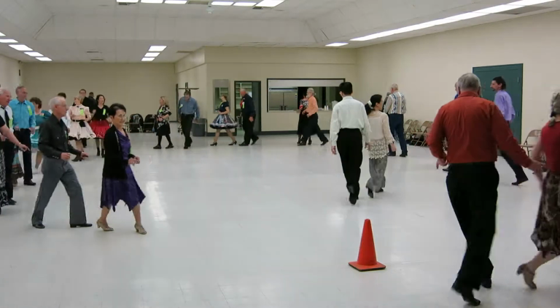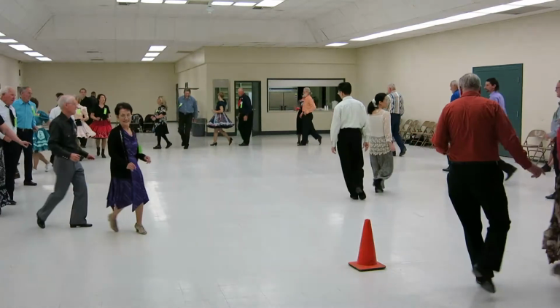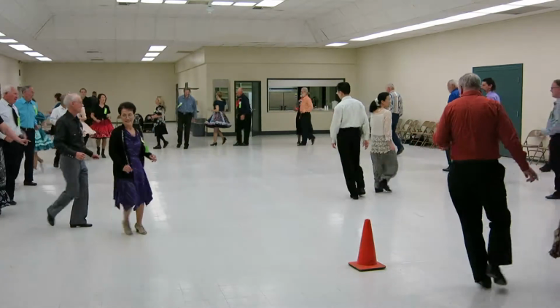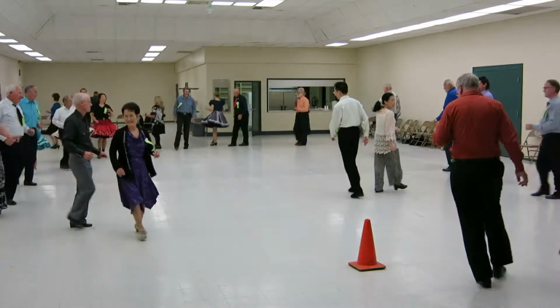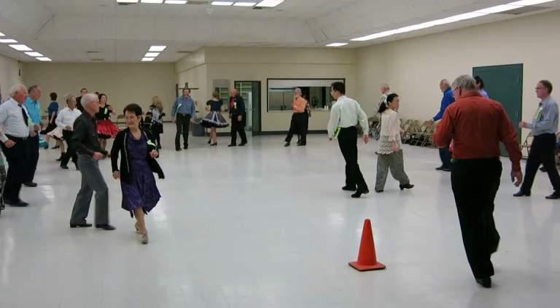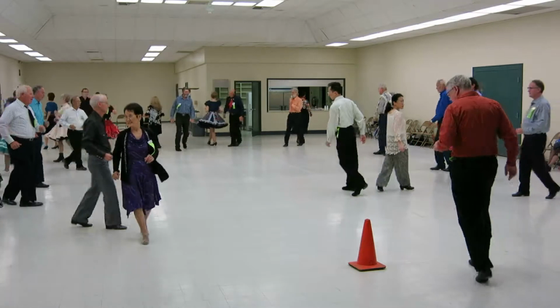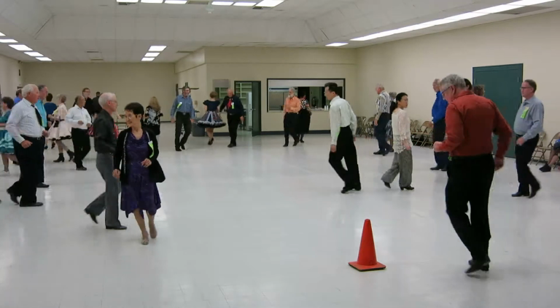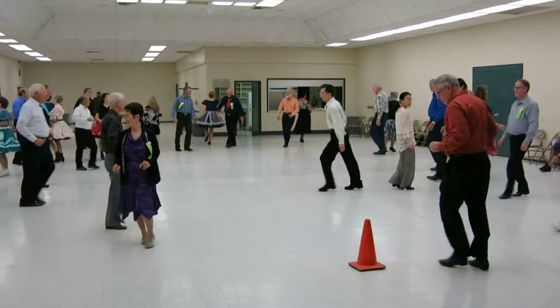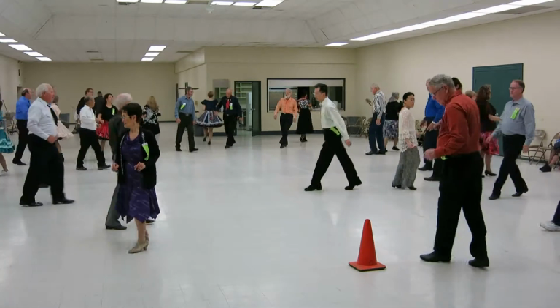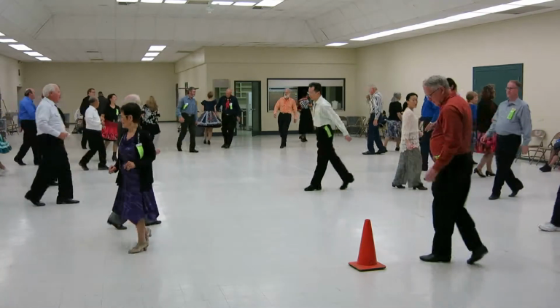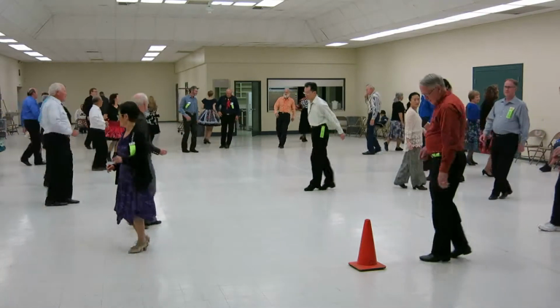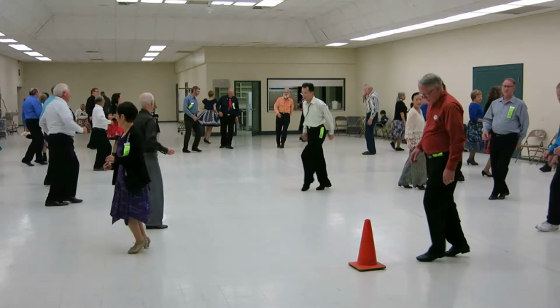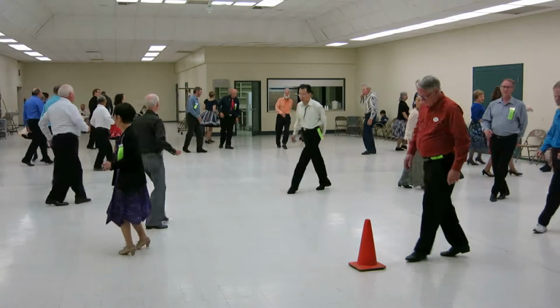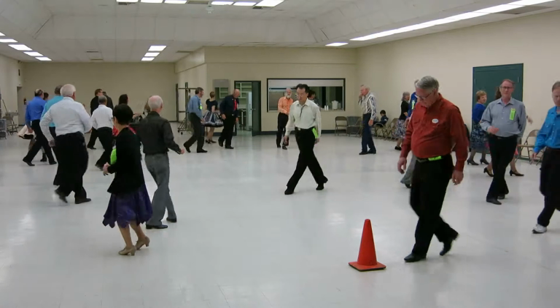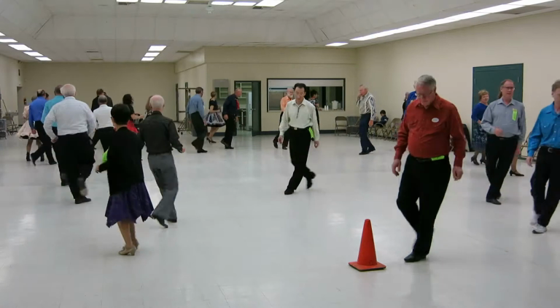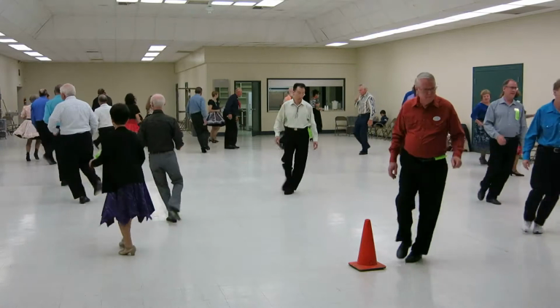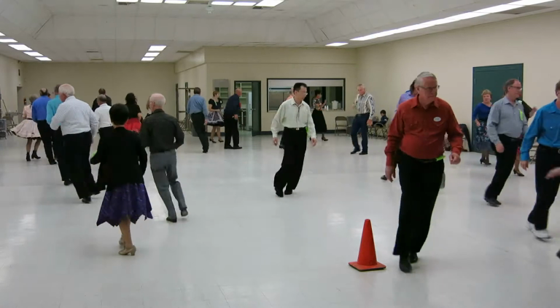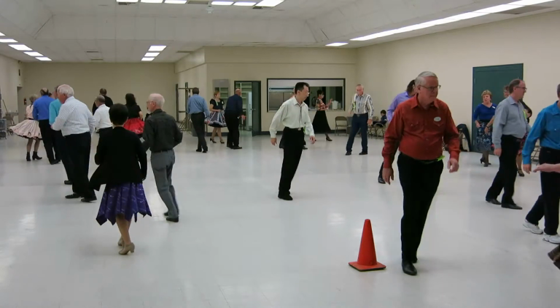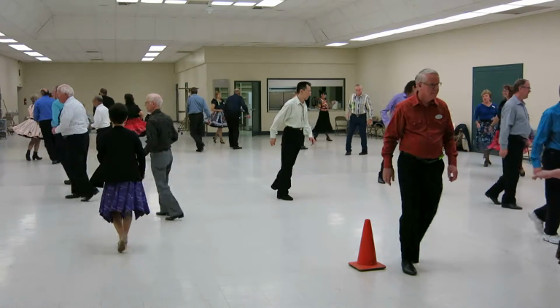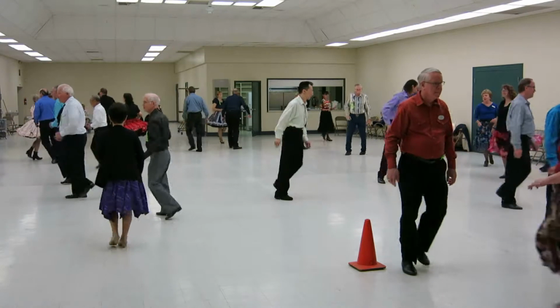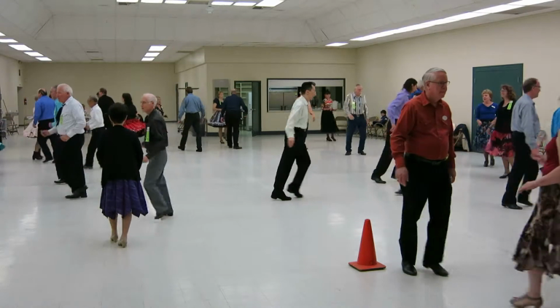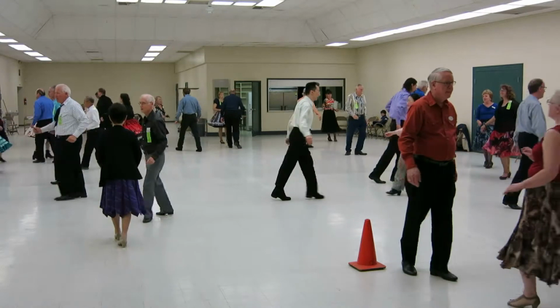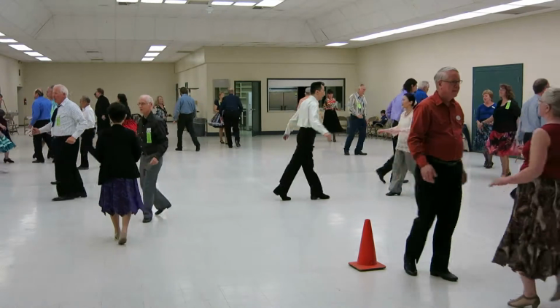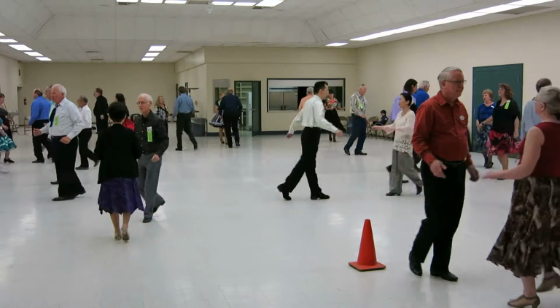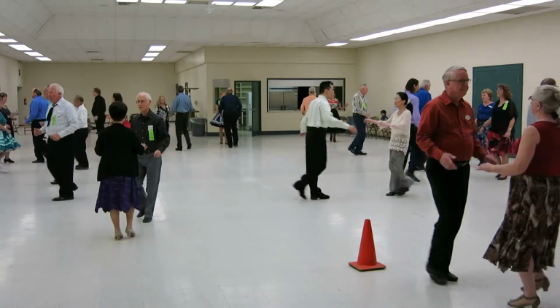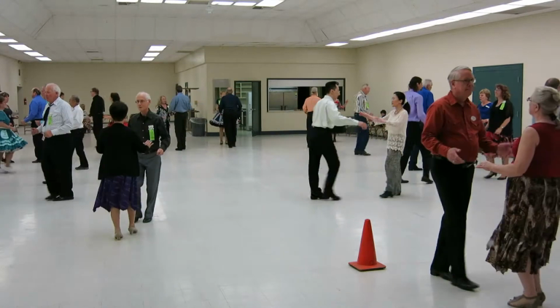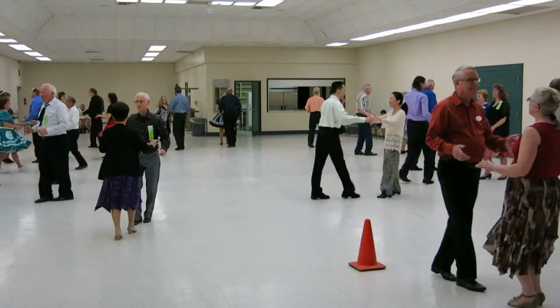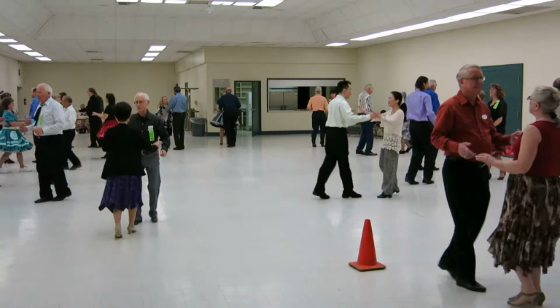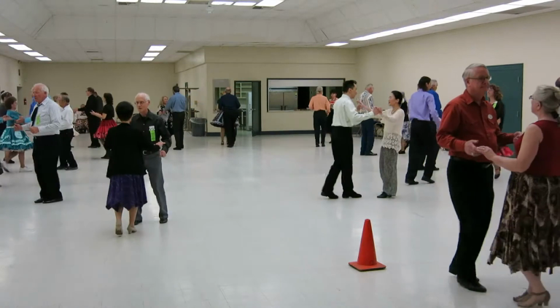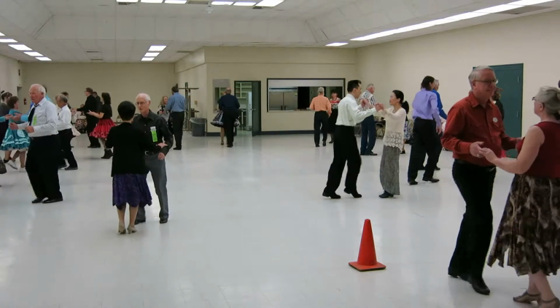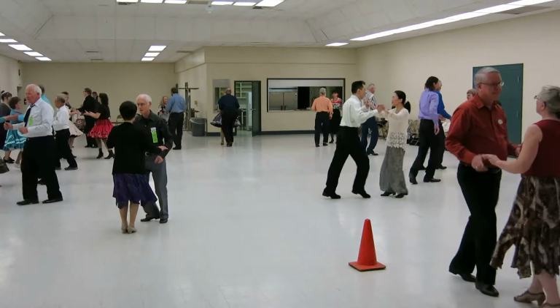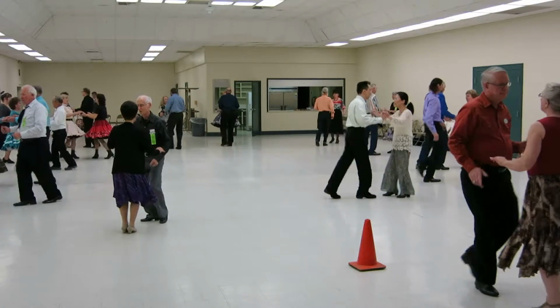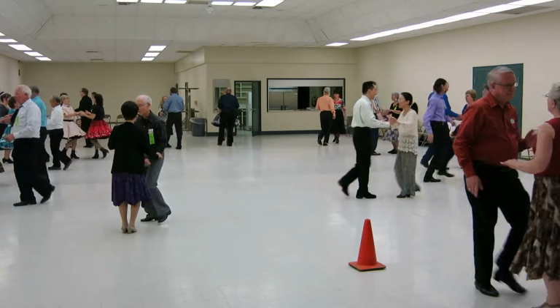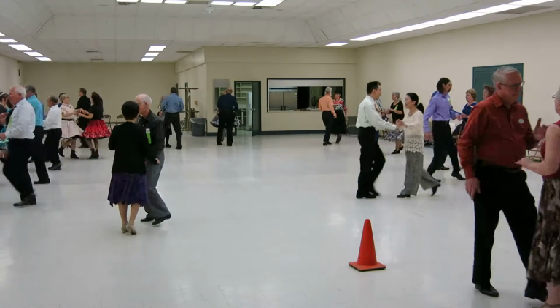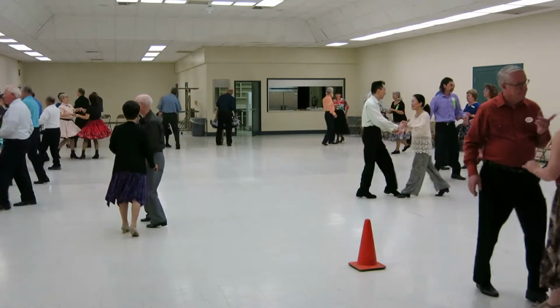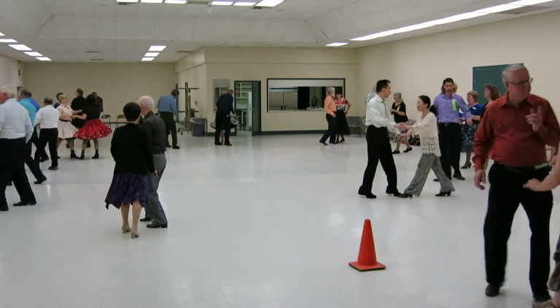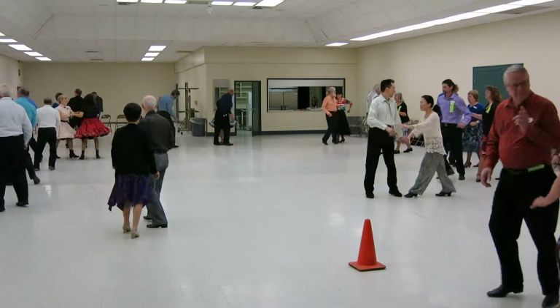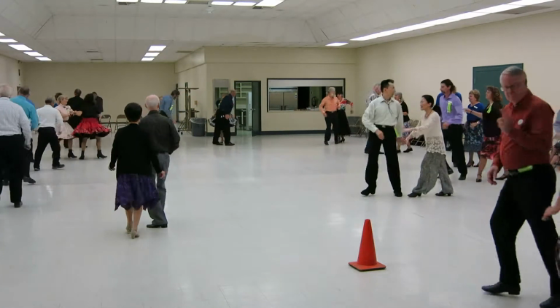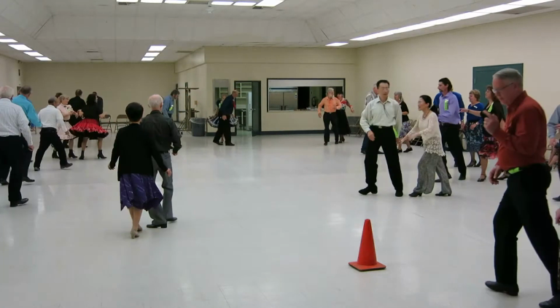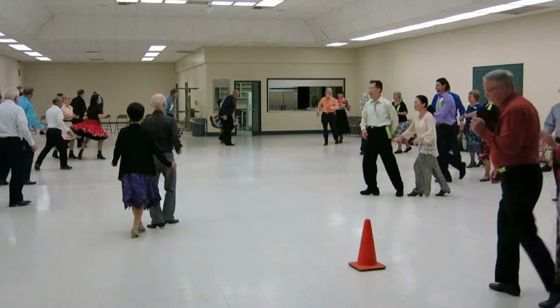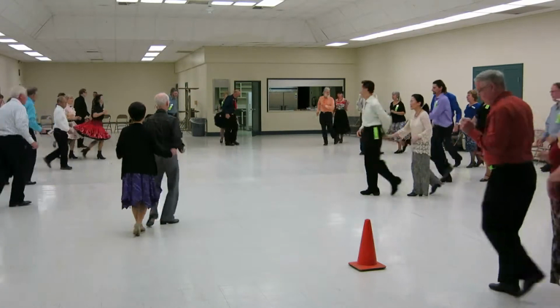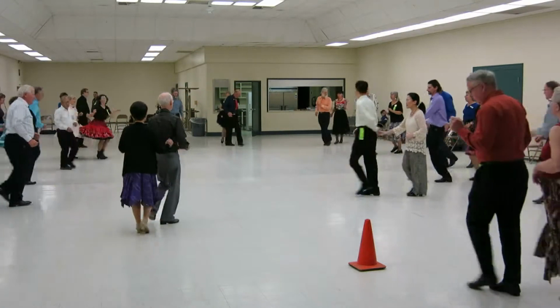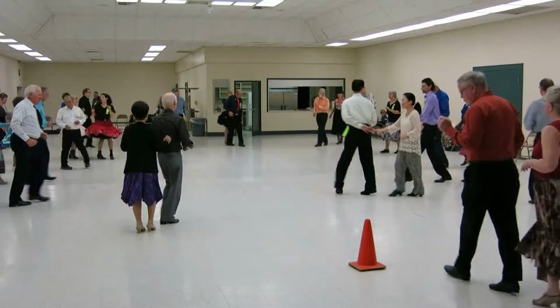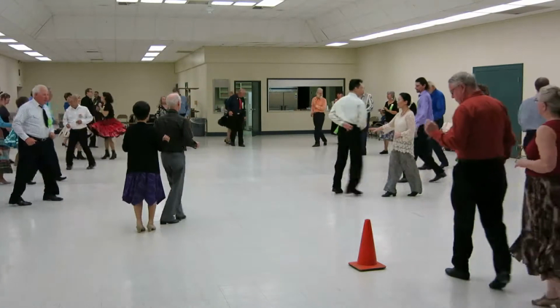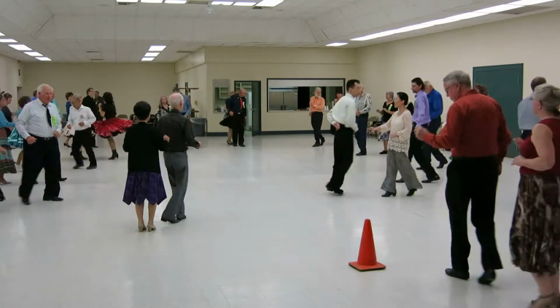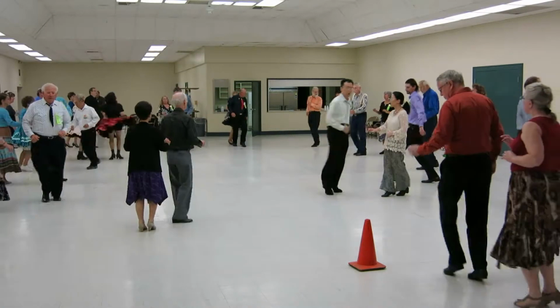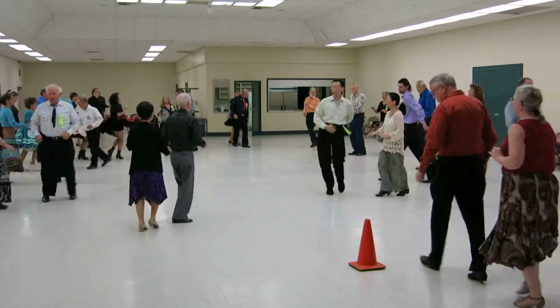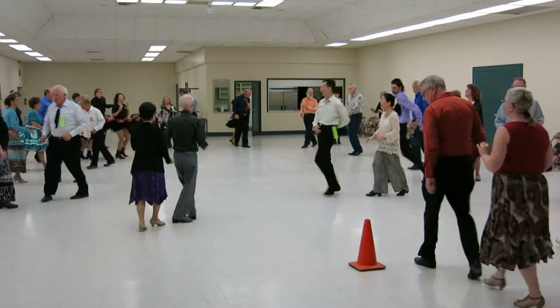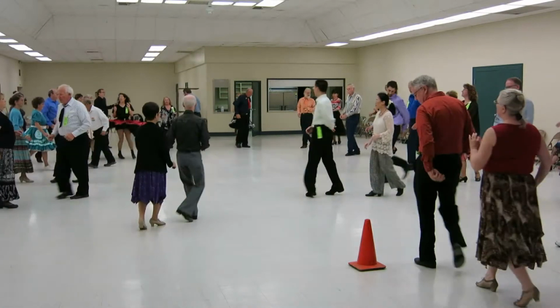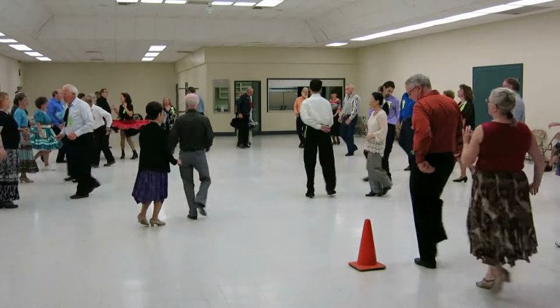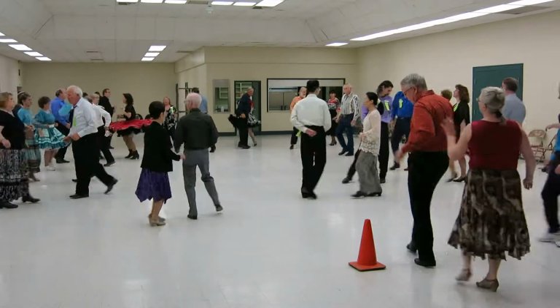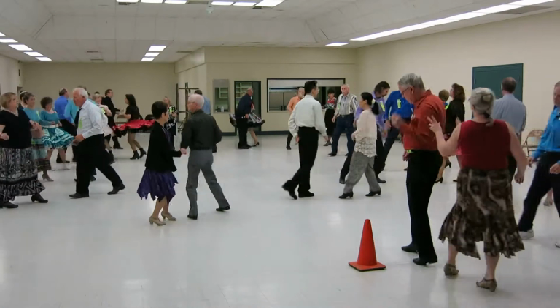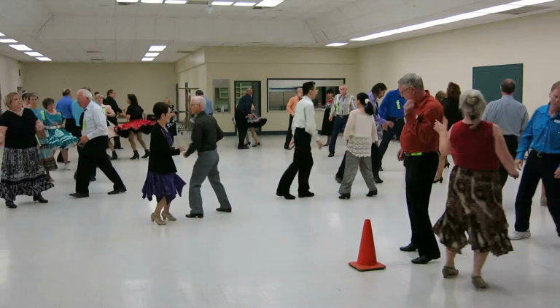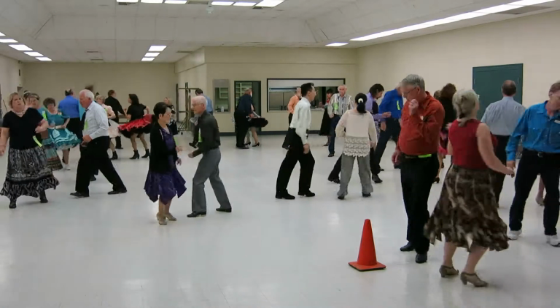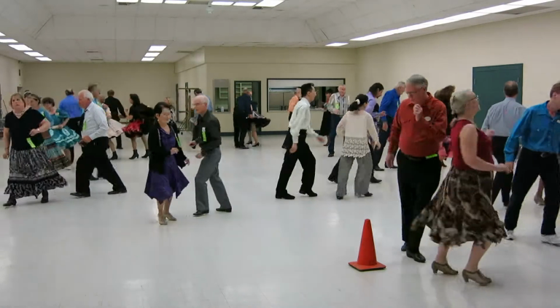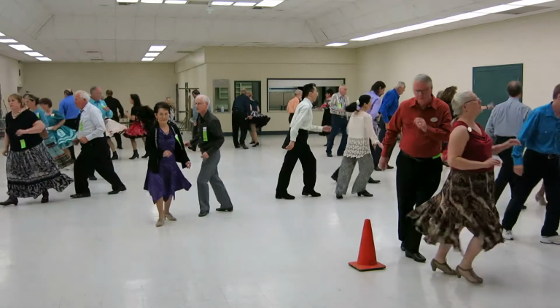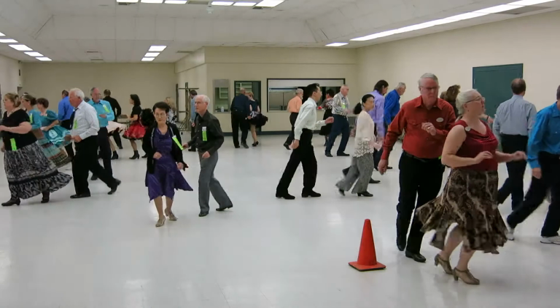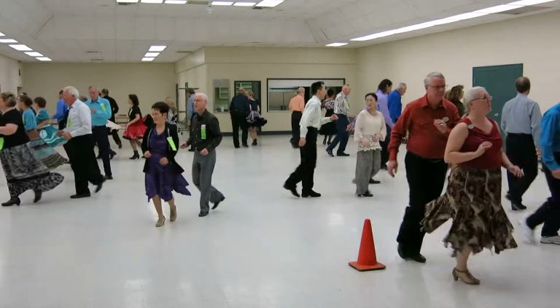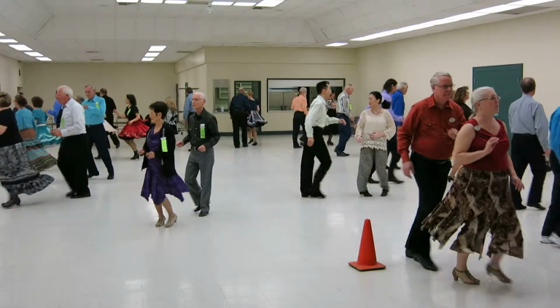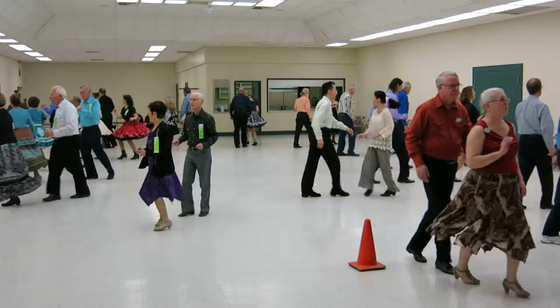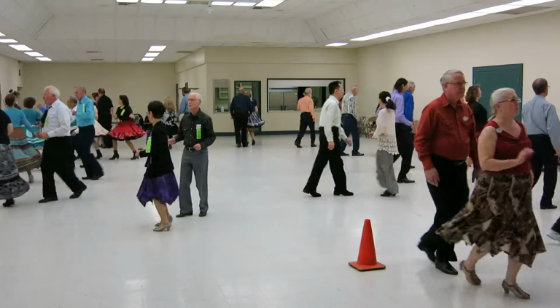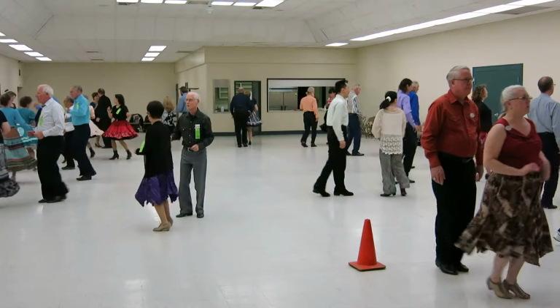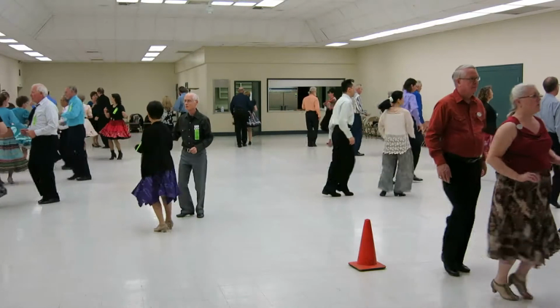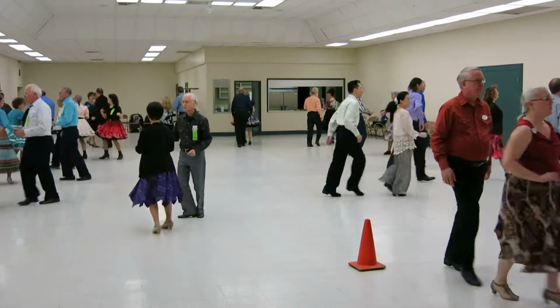Circle away and together. One, two. Lady transition here. Chase. Man time. Both time. Two times.